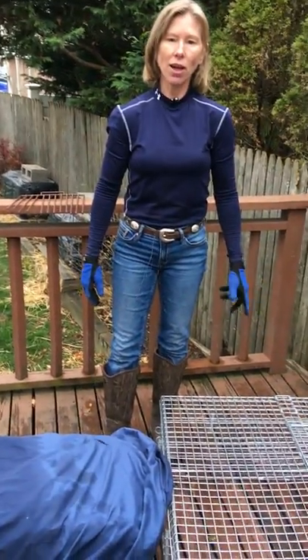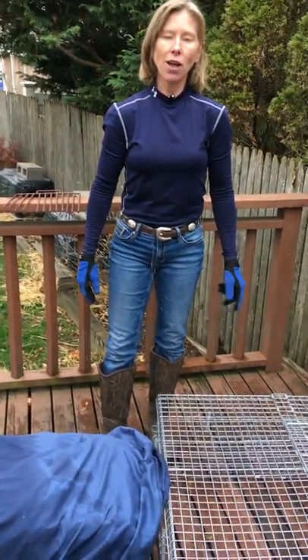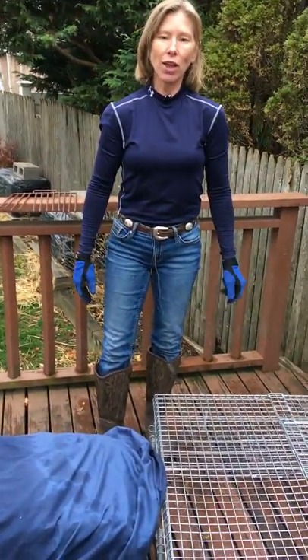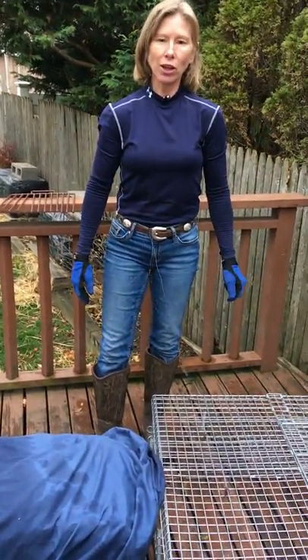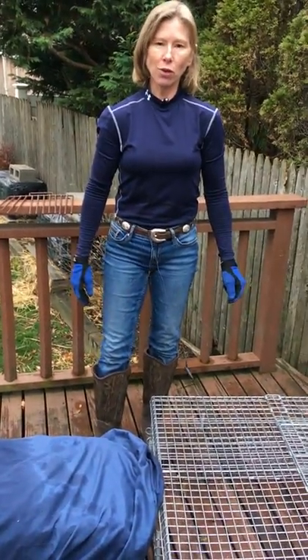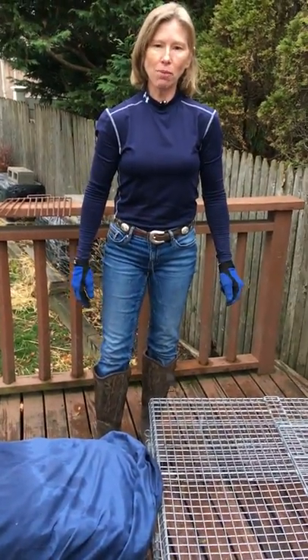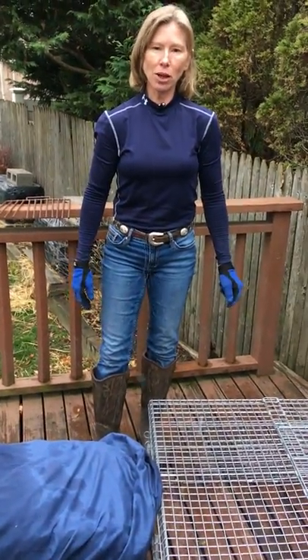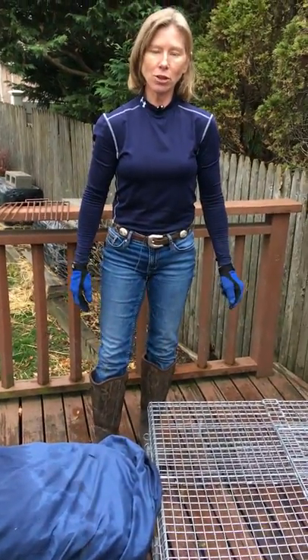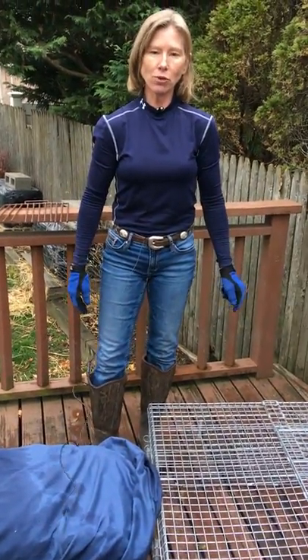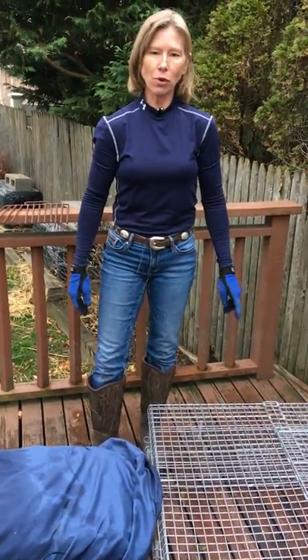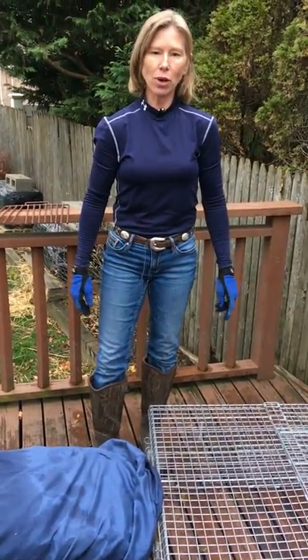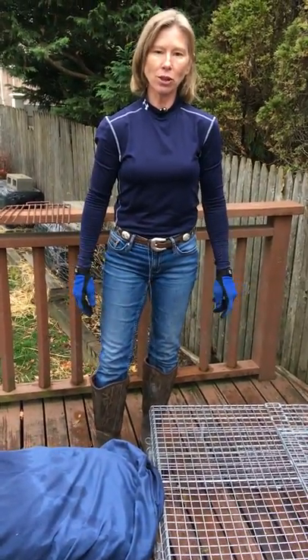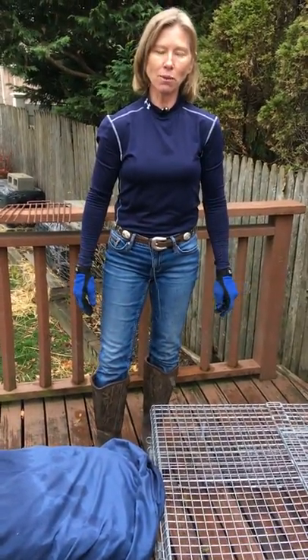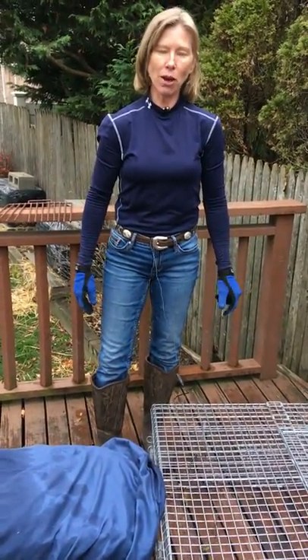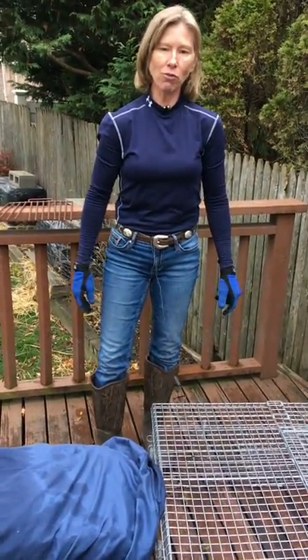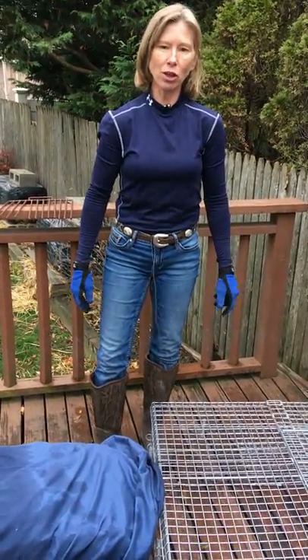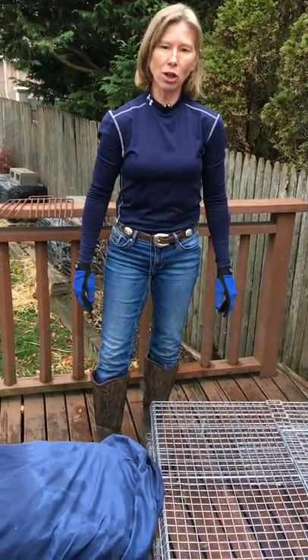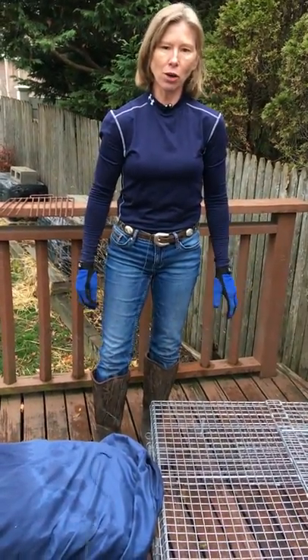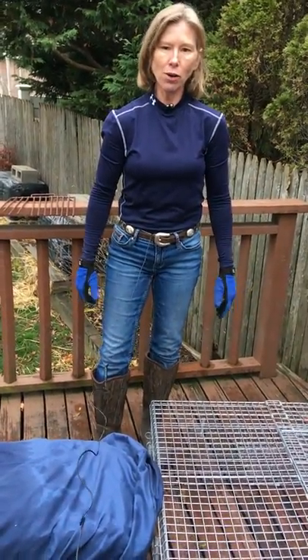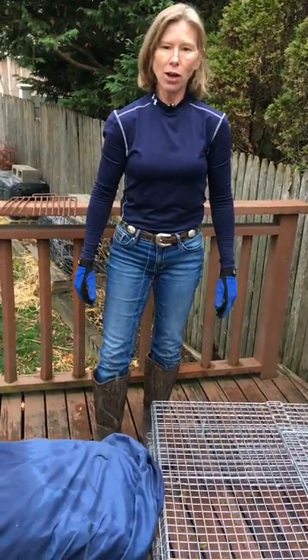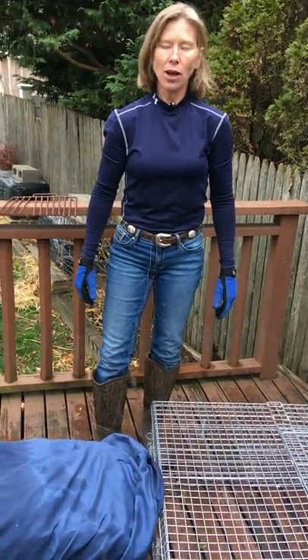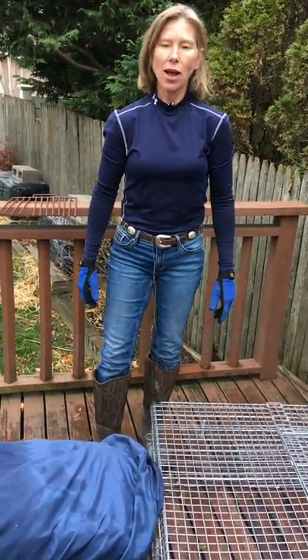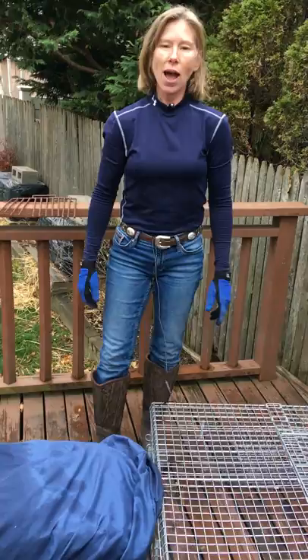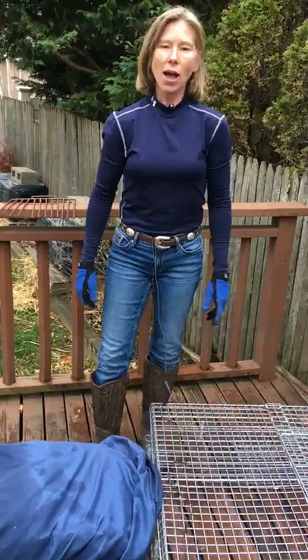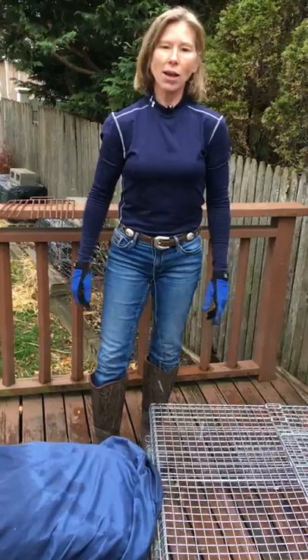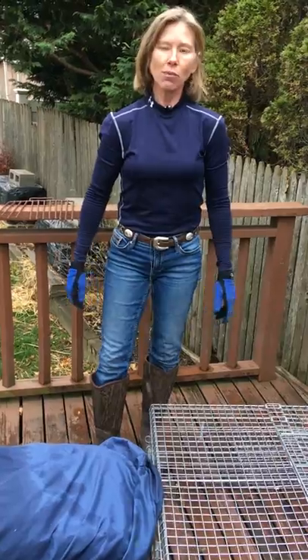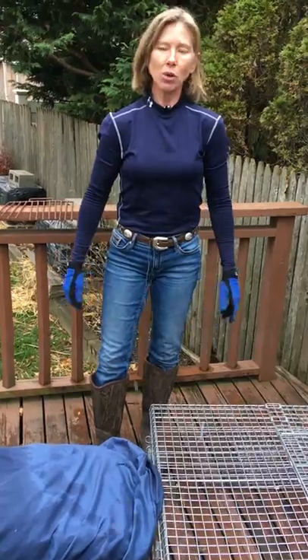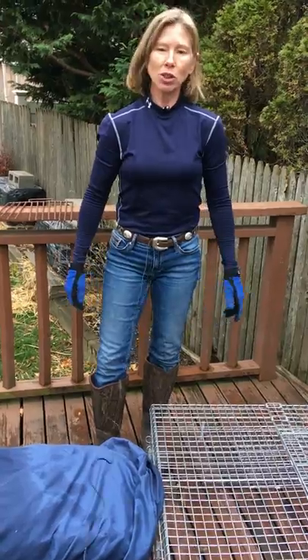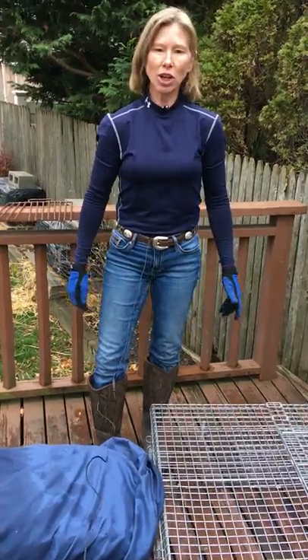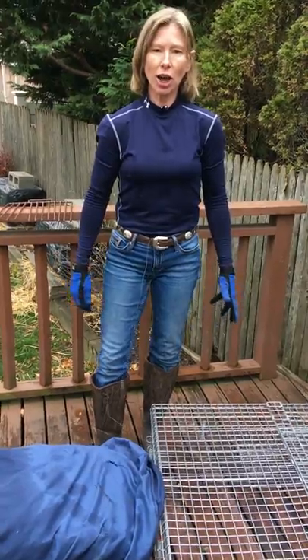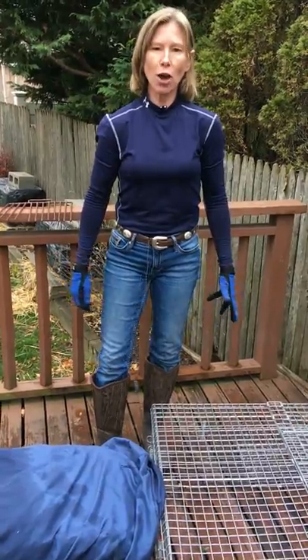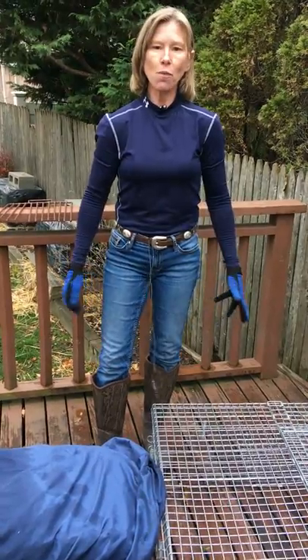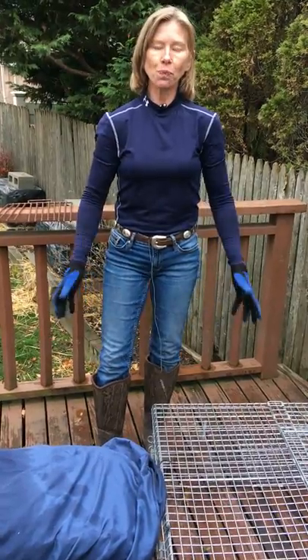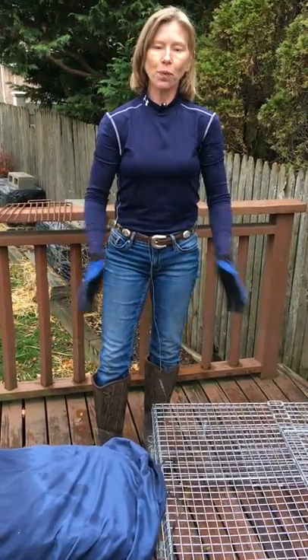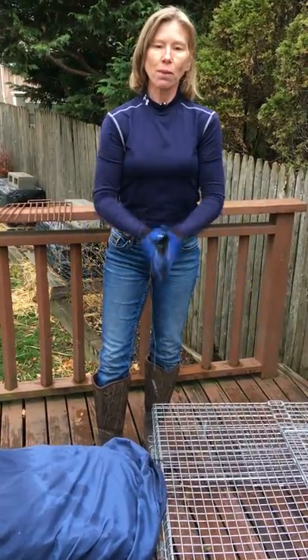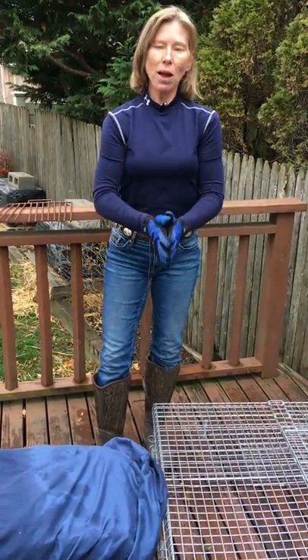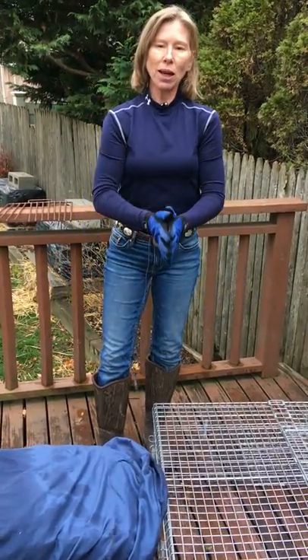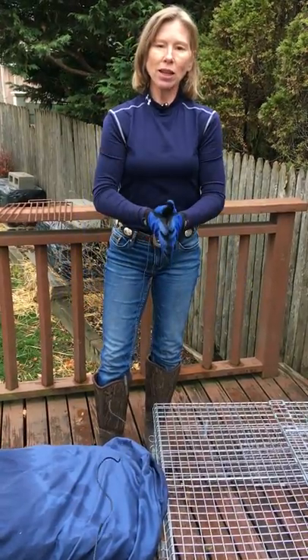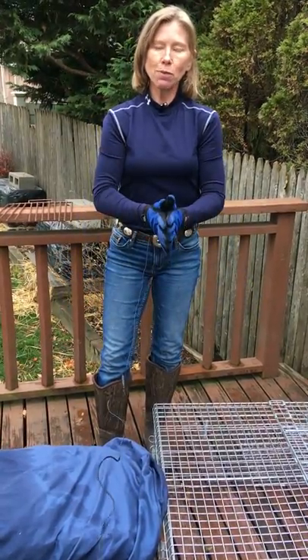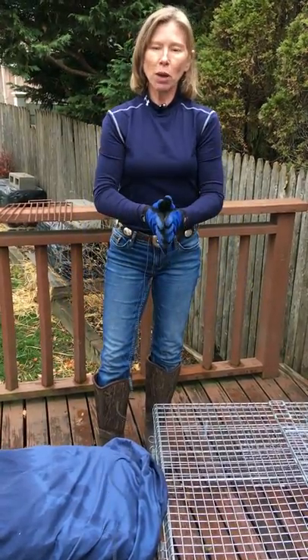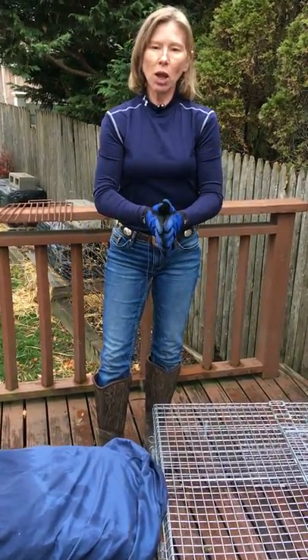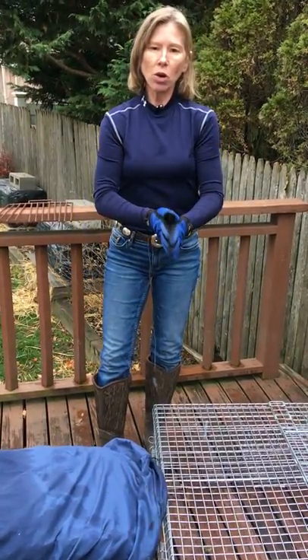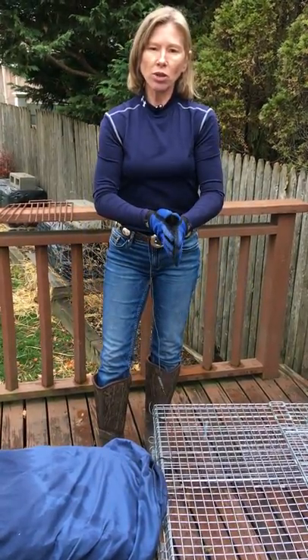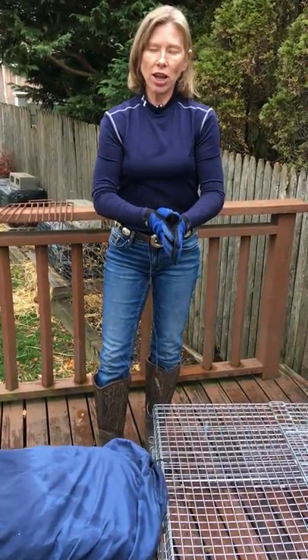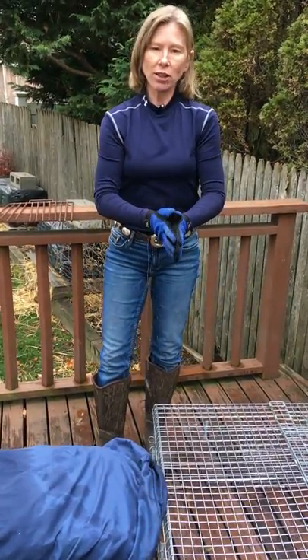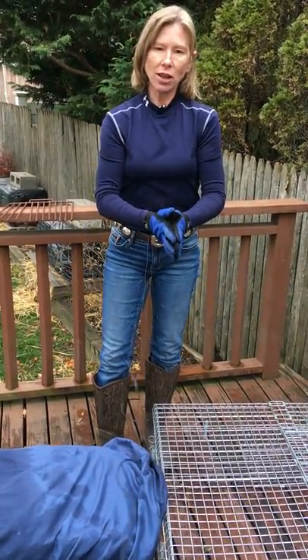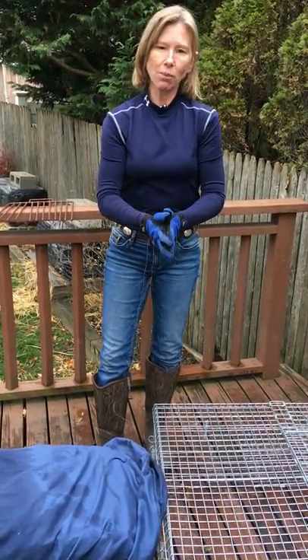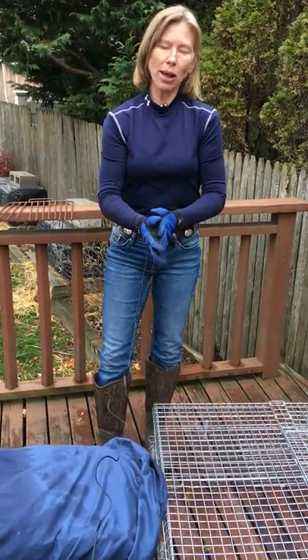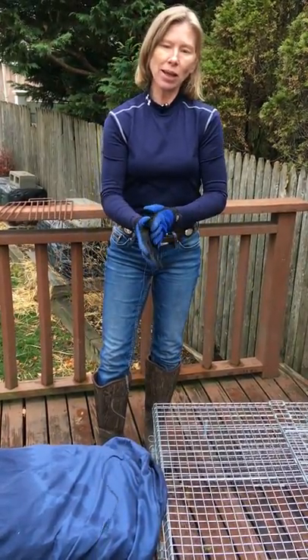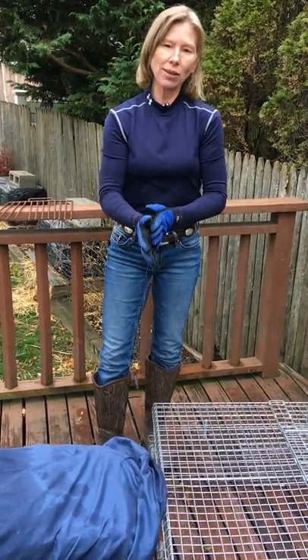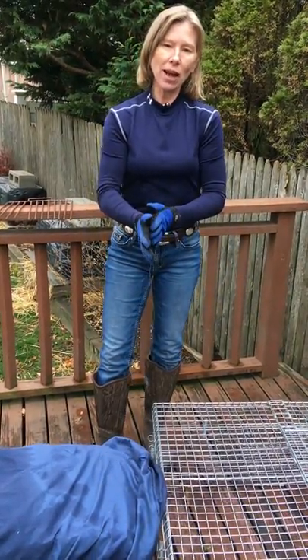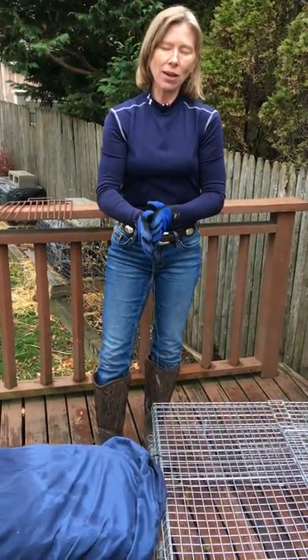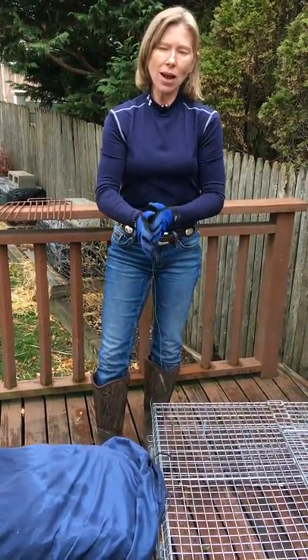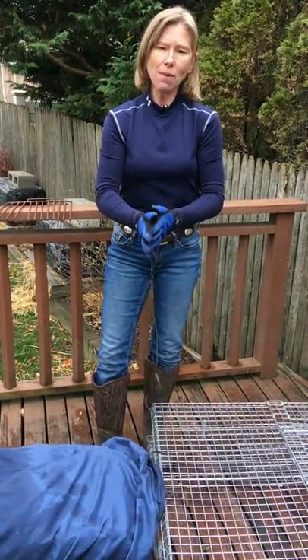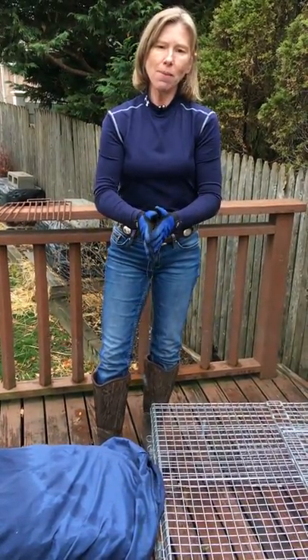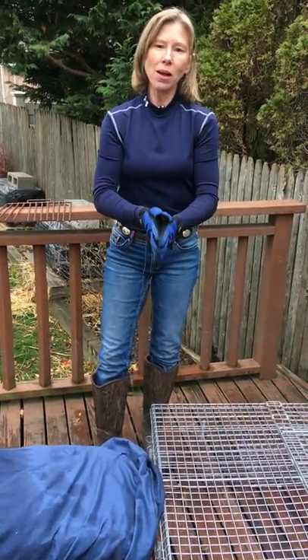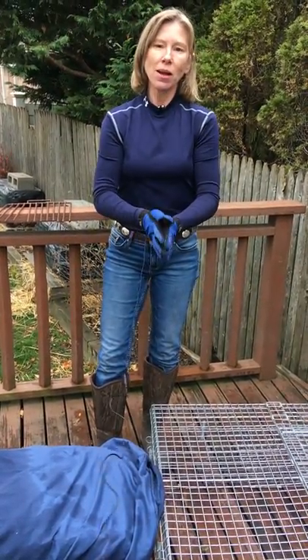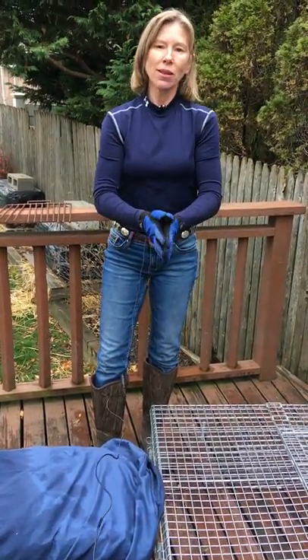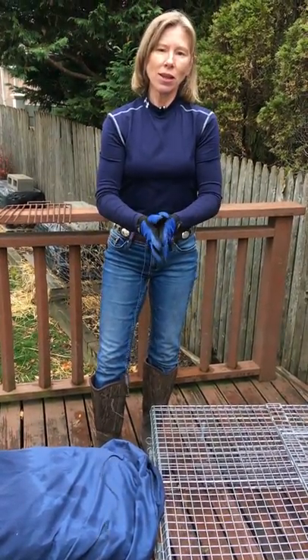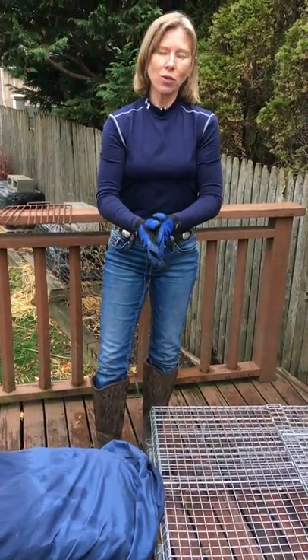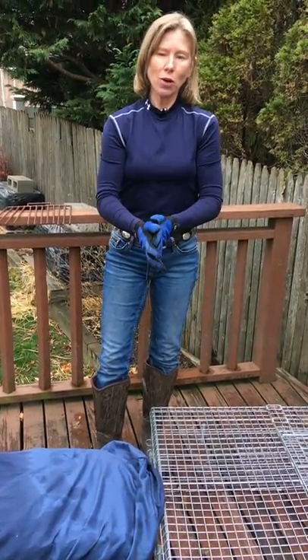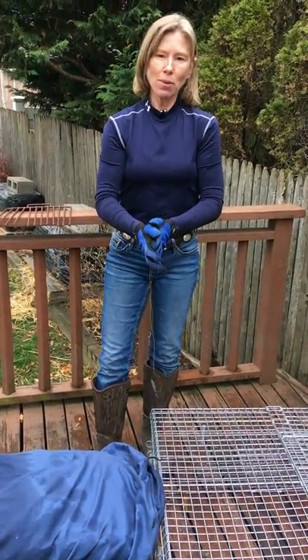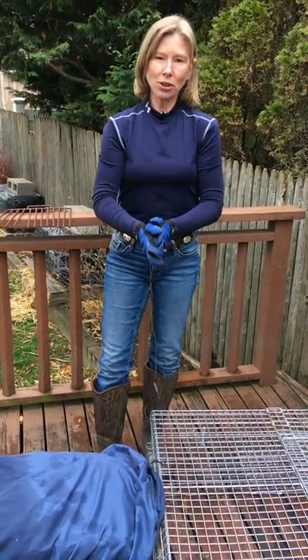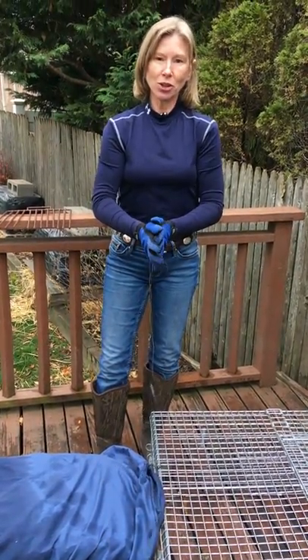Thank you very much for watching my video, and please check out my links below, JaniceLBlake.com. Thank you very much.